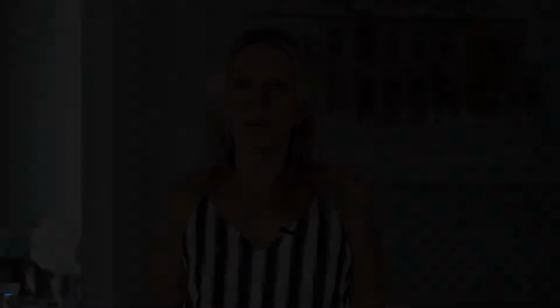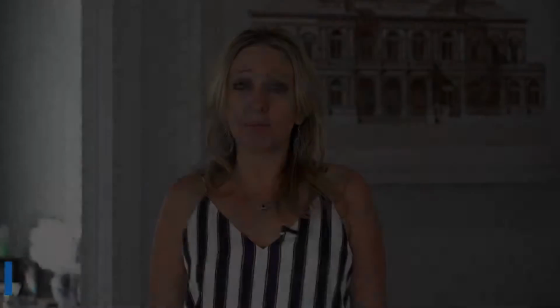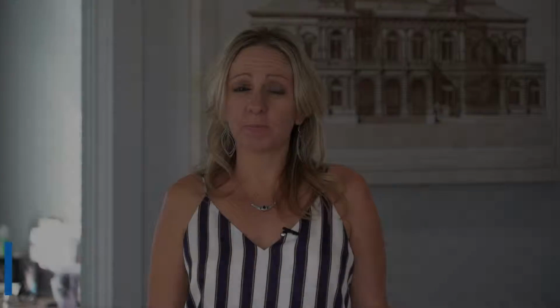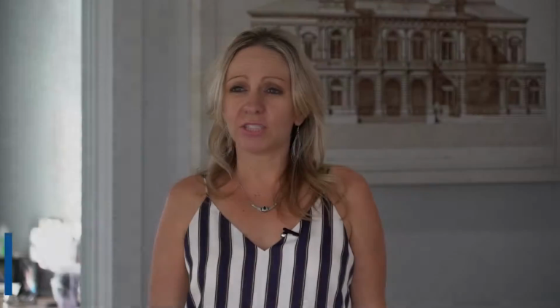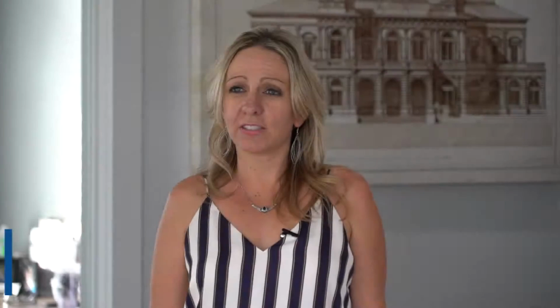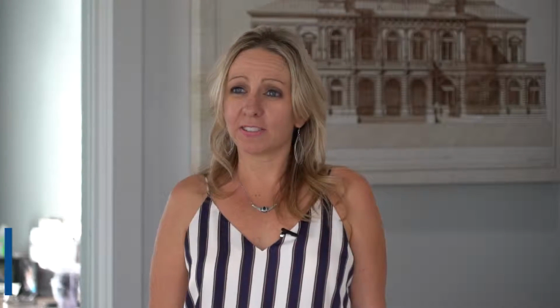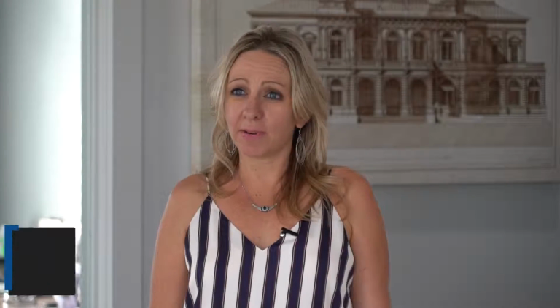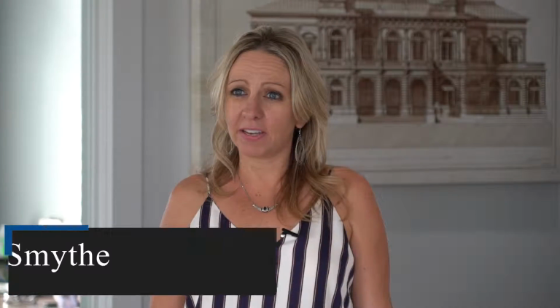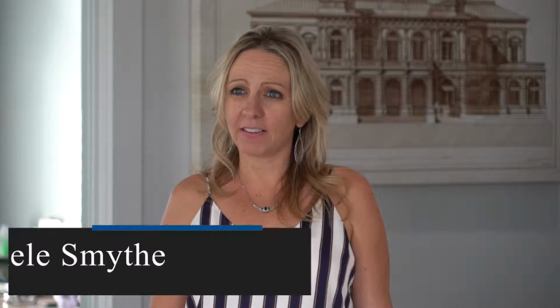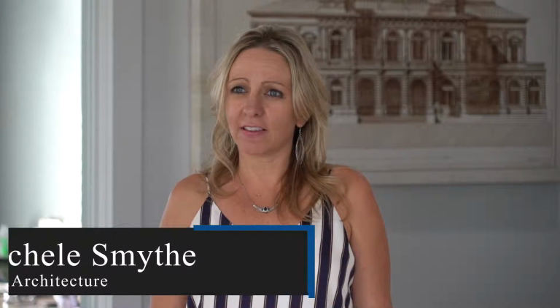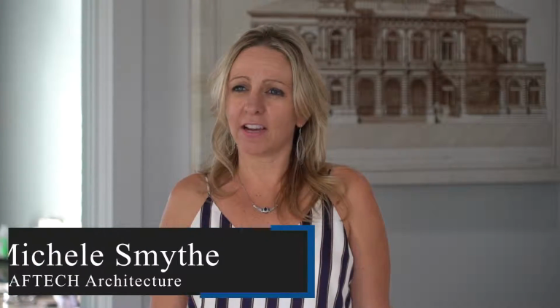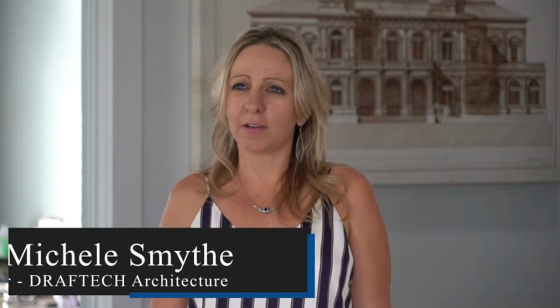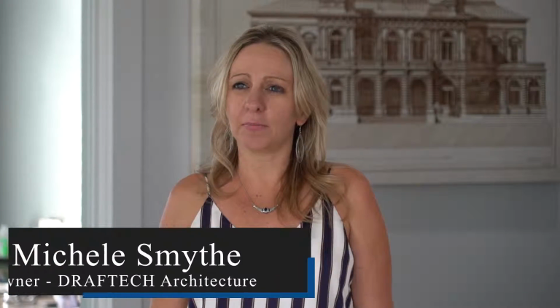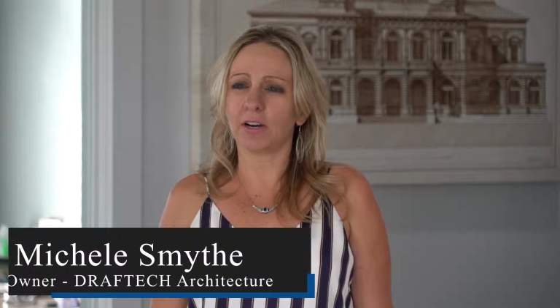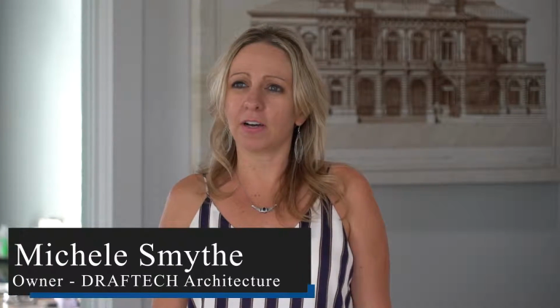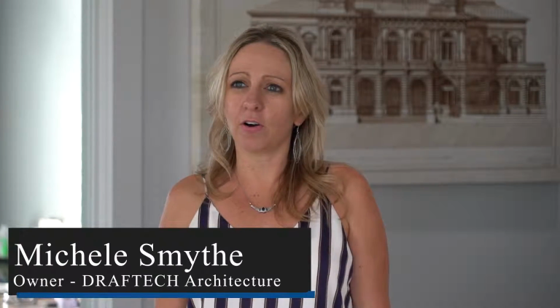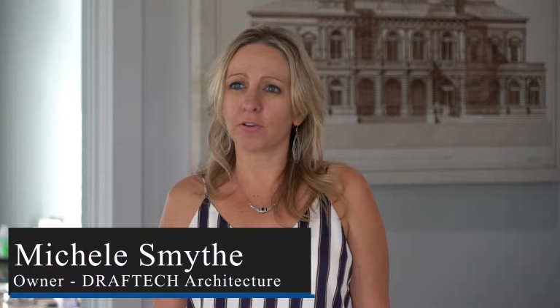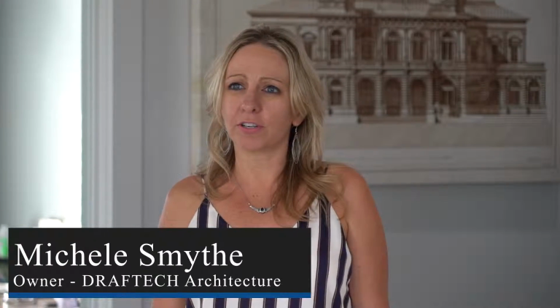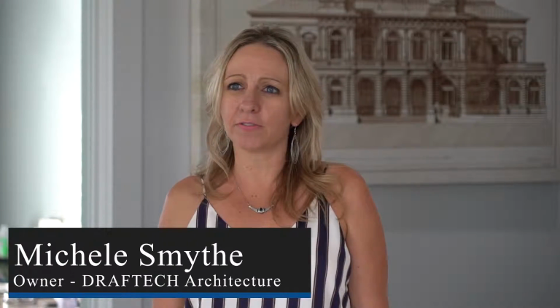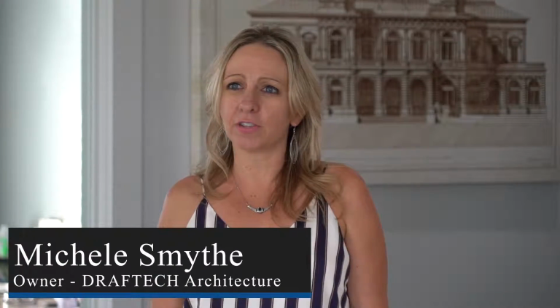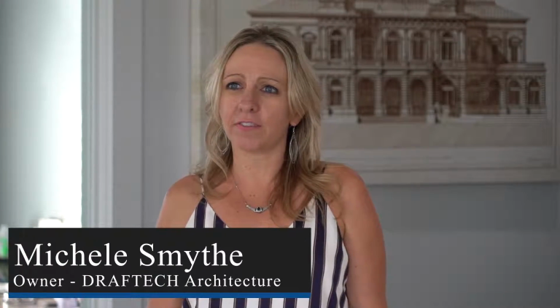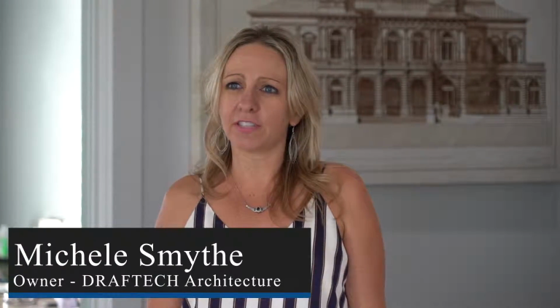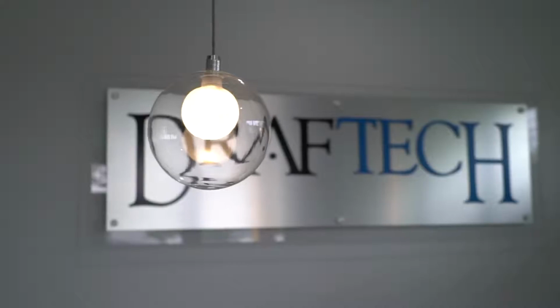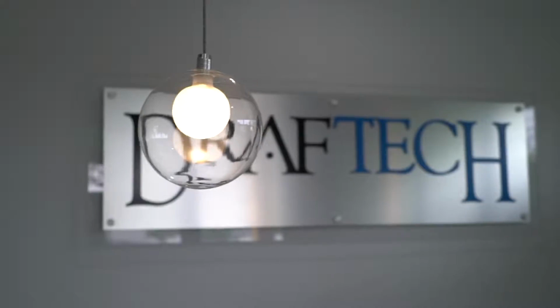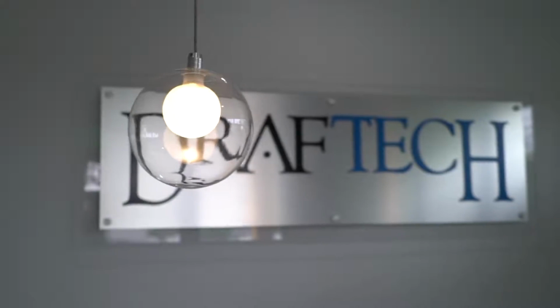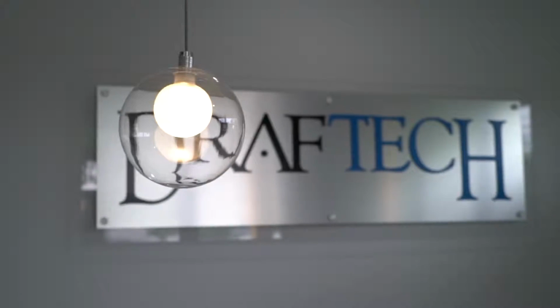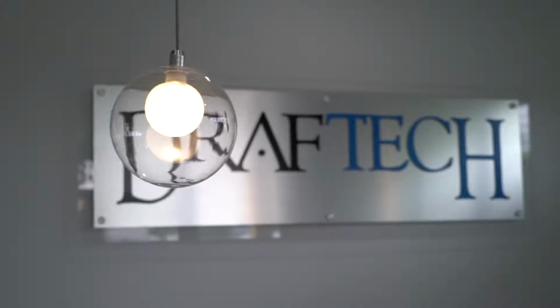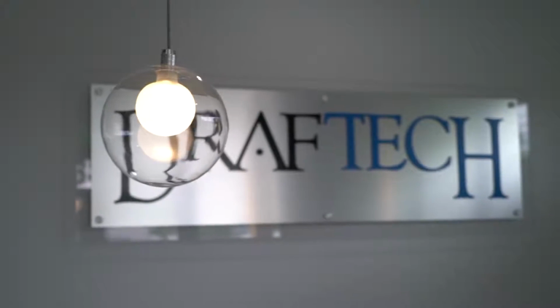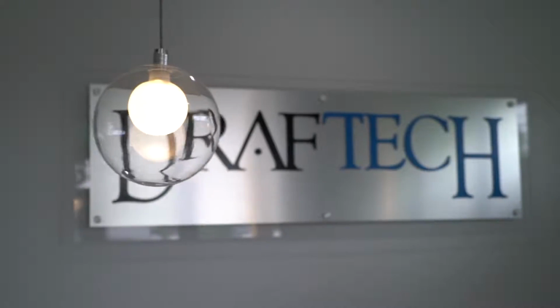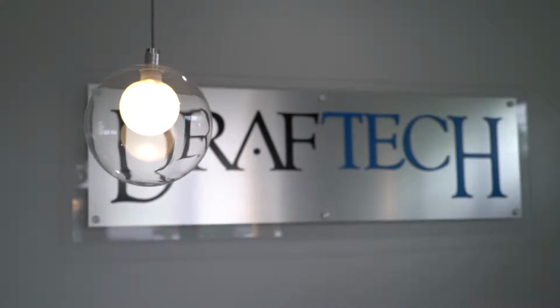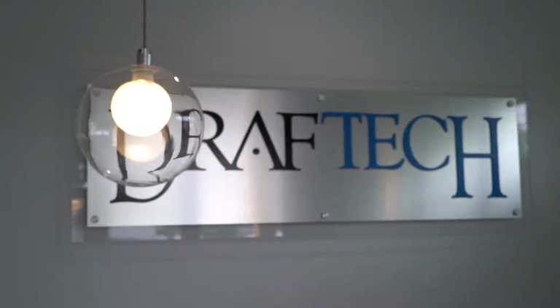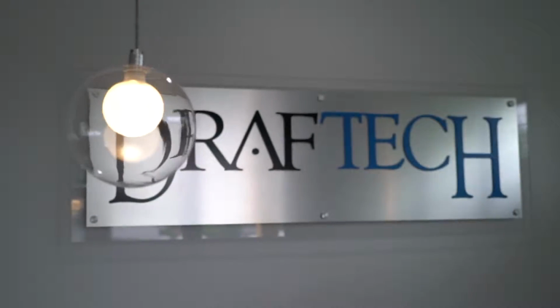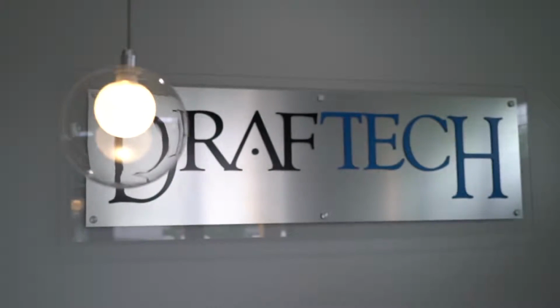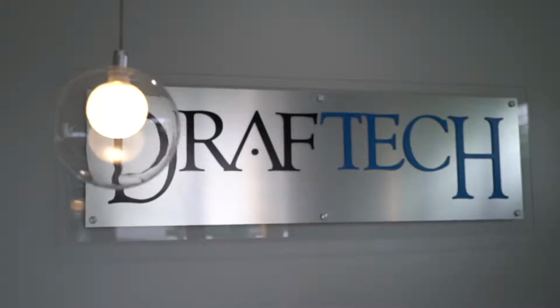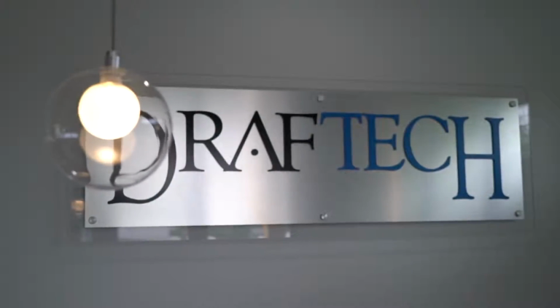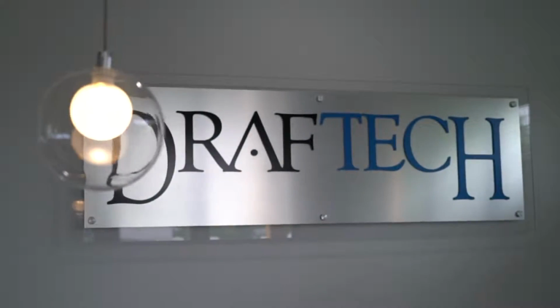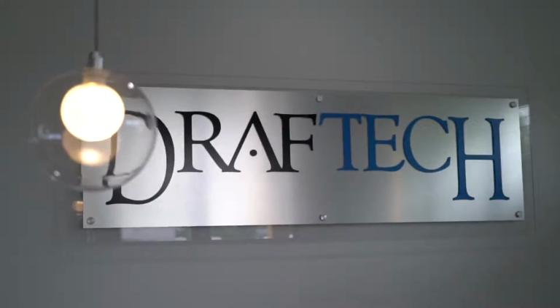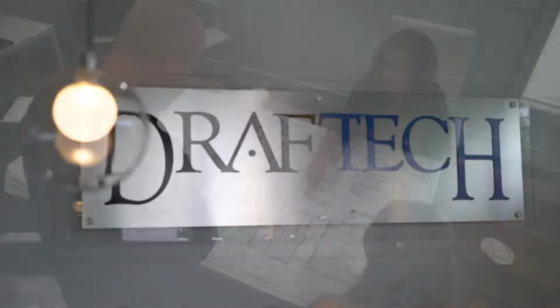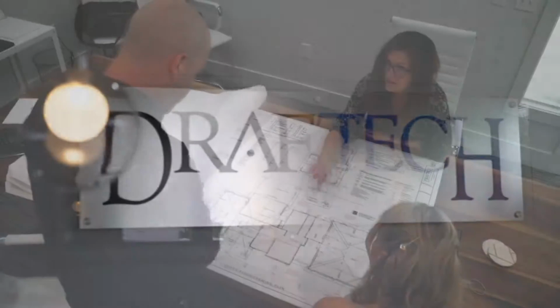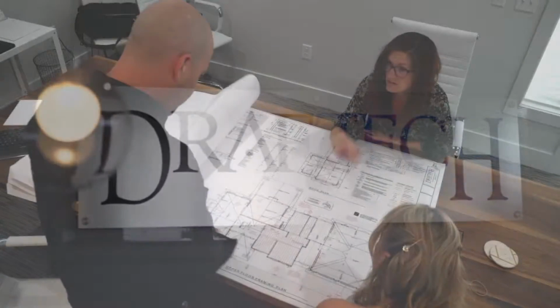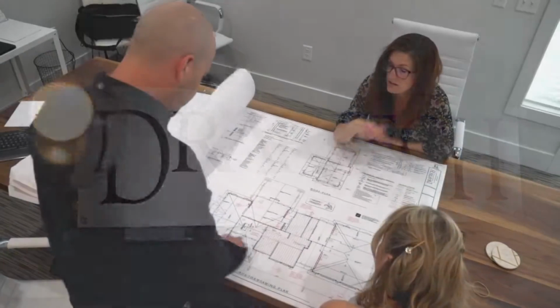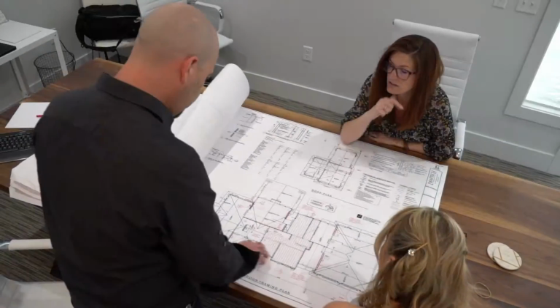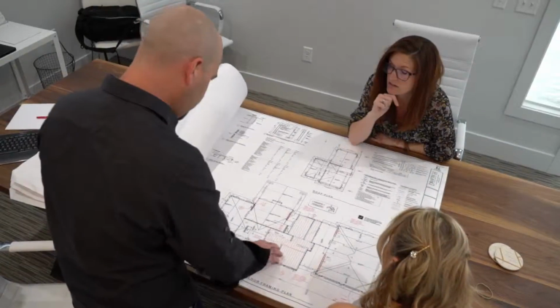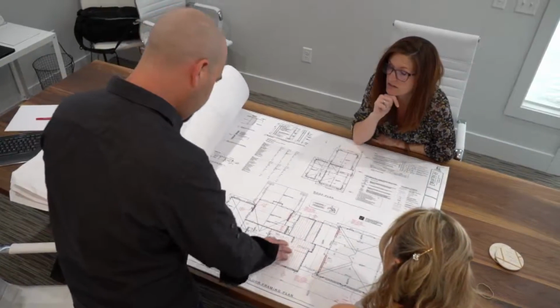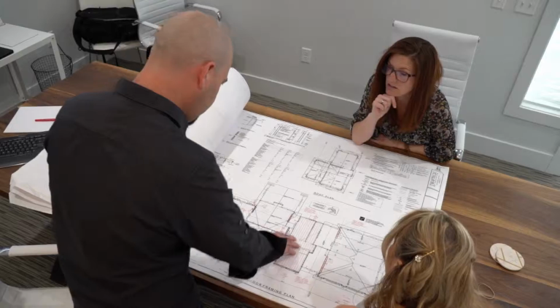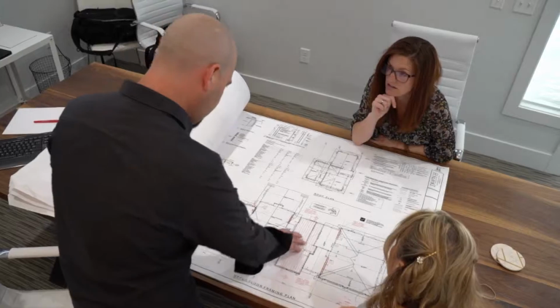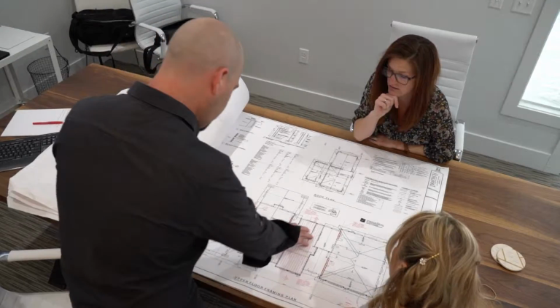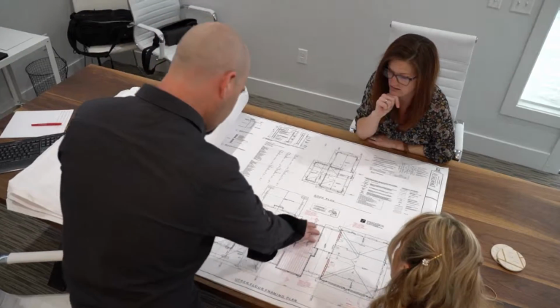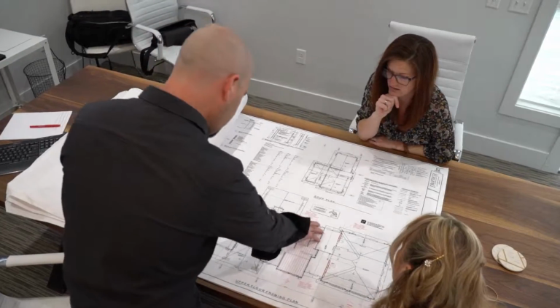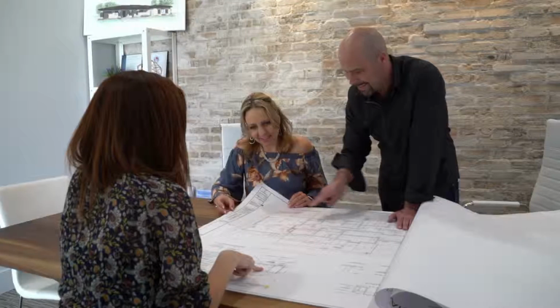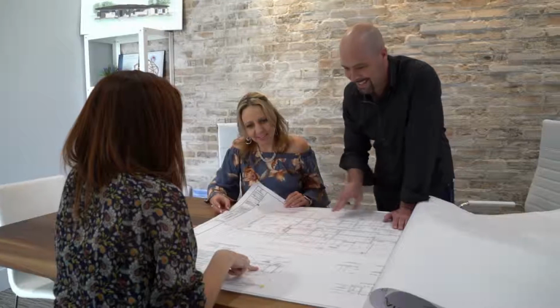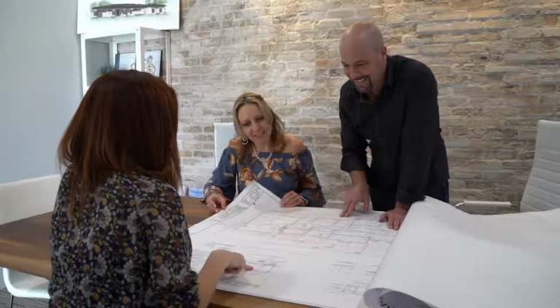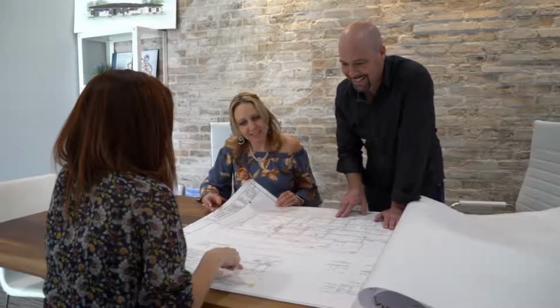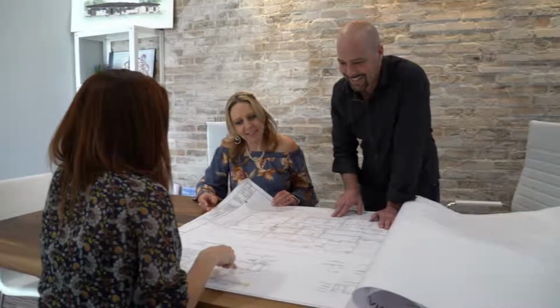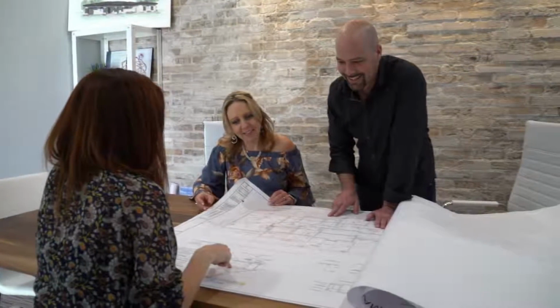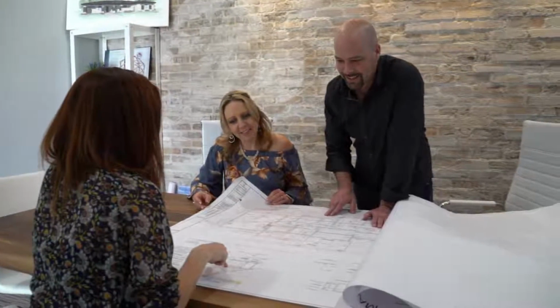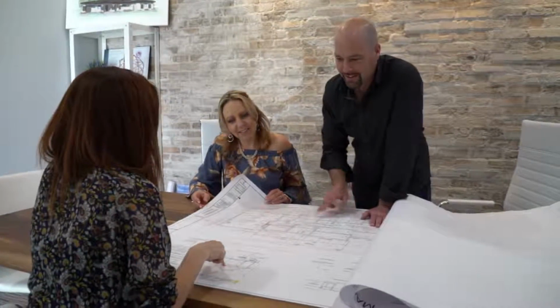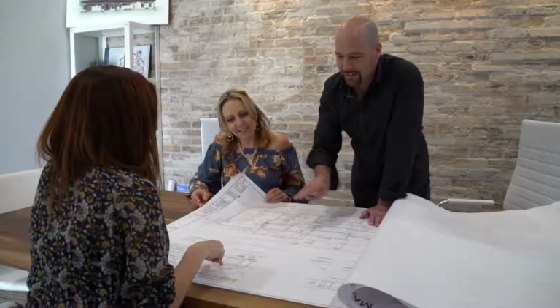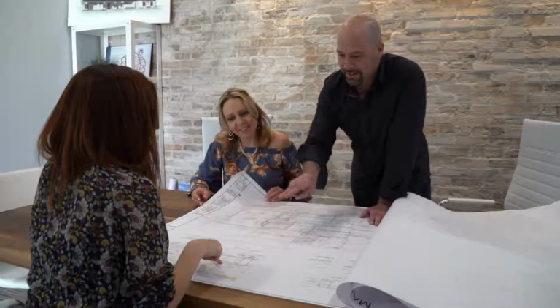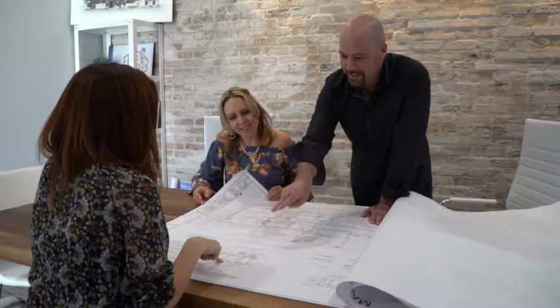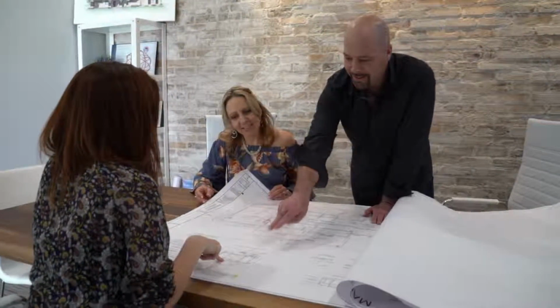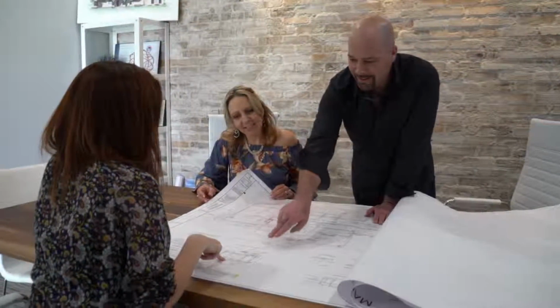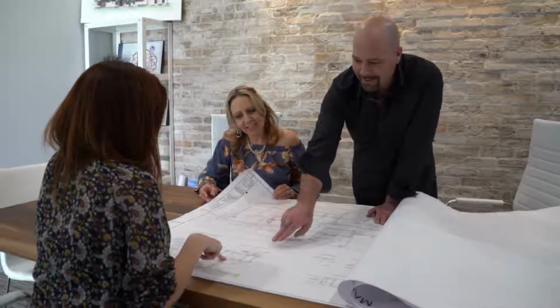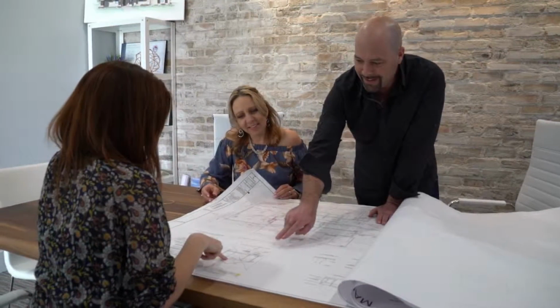My name is Michelle Smyth. I'm owner of Draft Tech with my husband Brendan Smyth. We do custom home design as well as builder support here in the Valley.